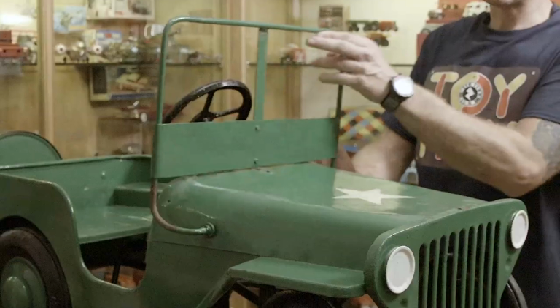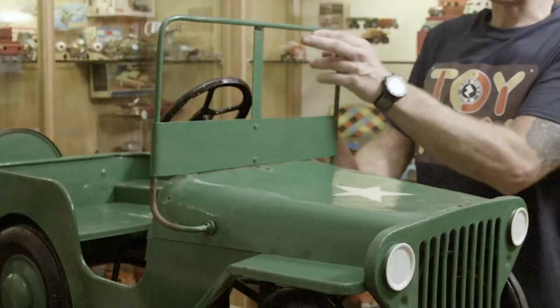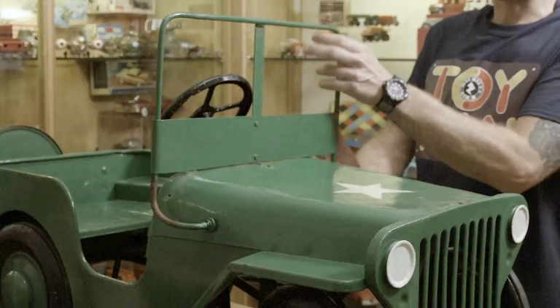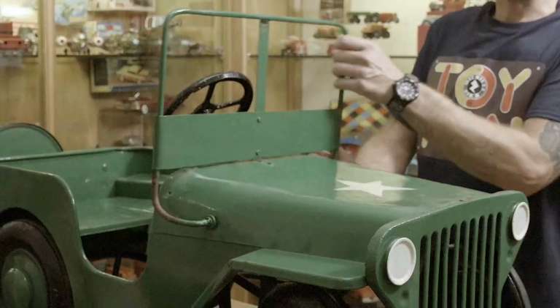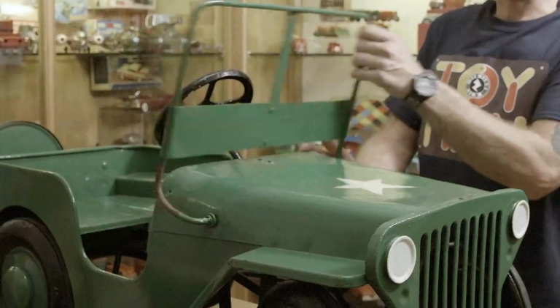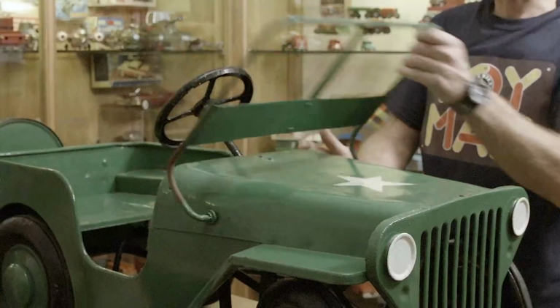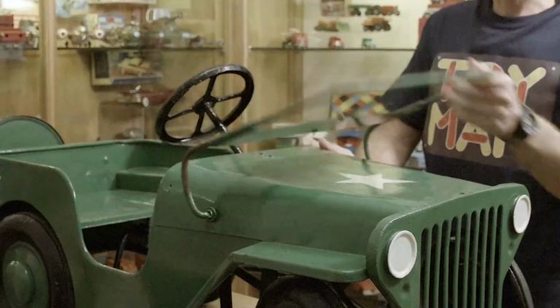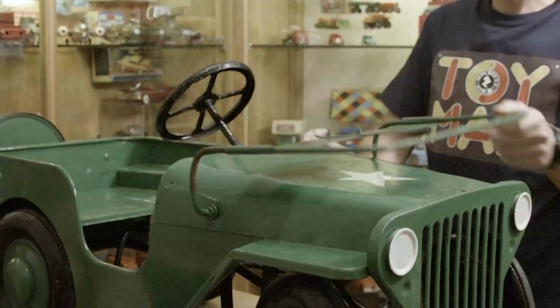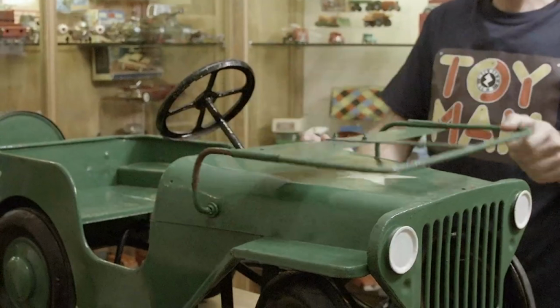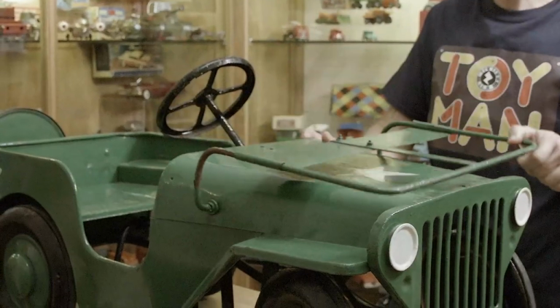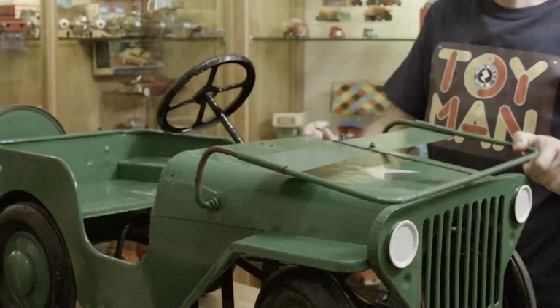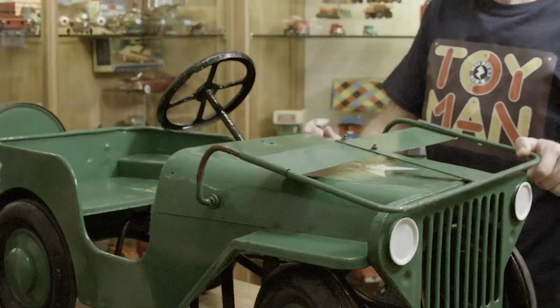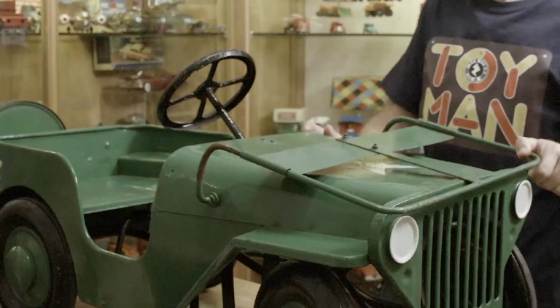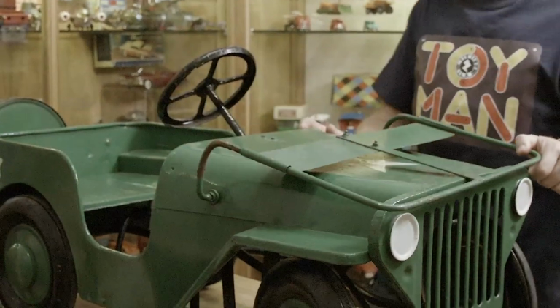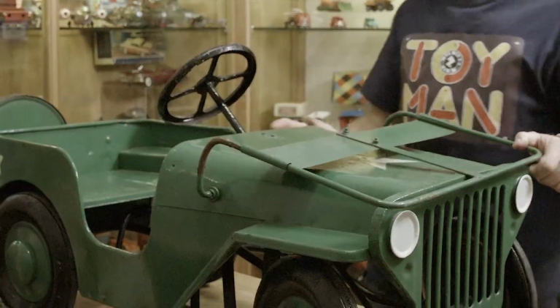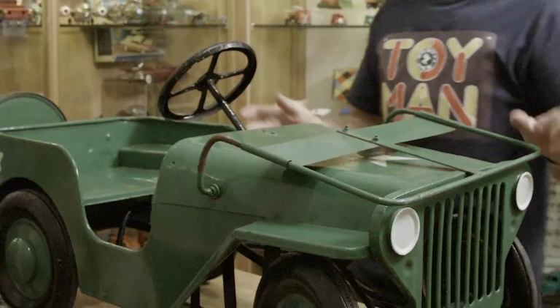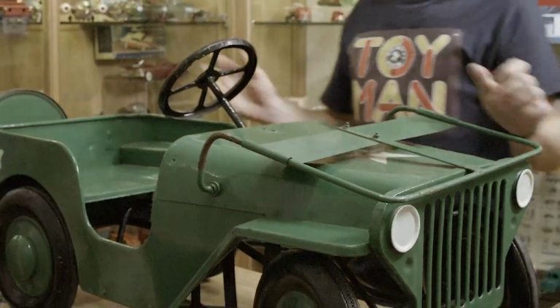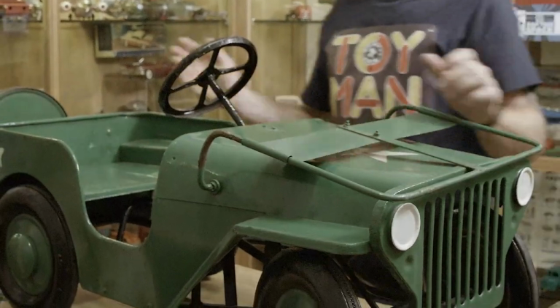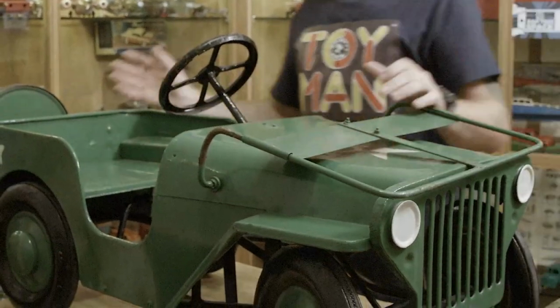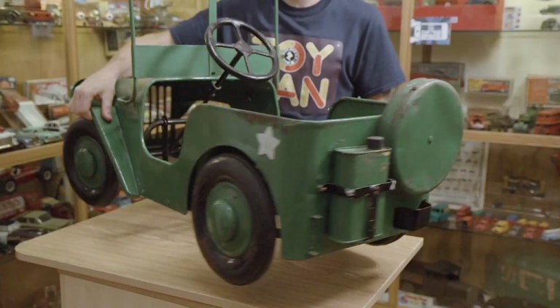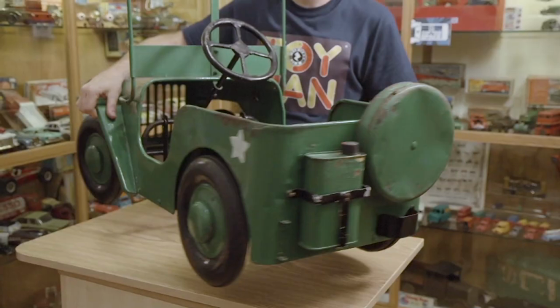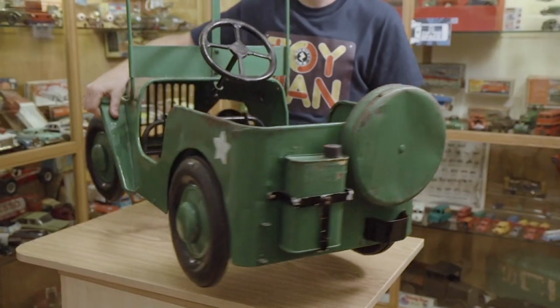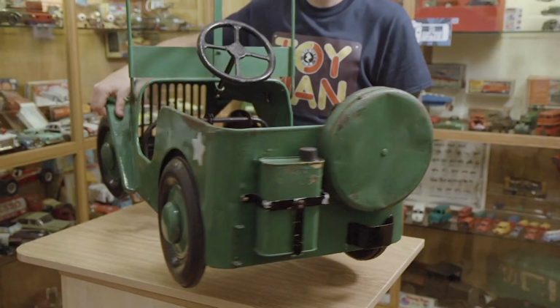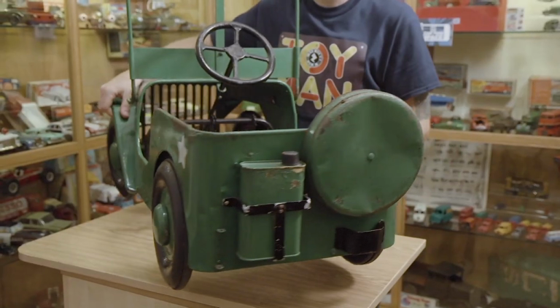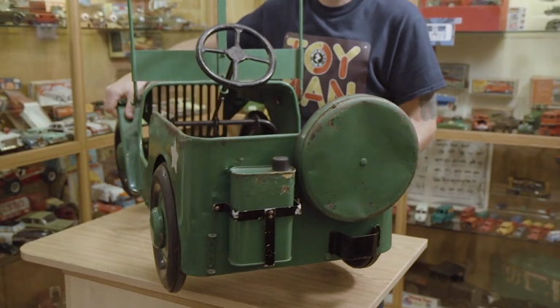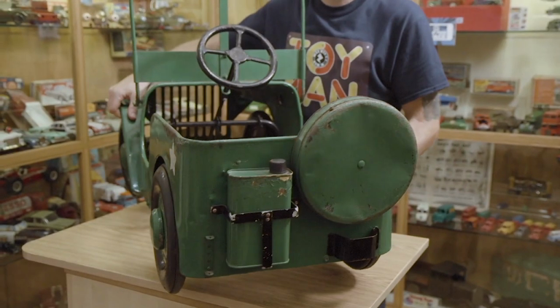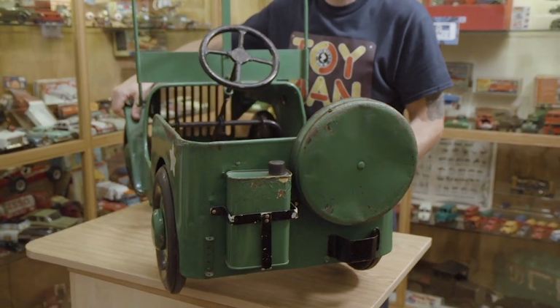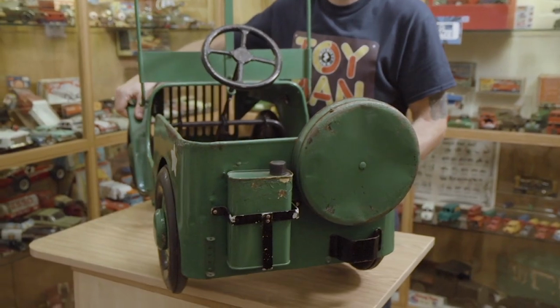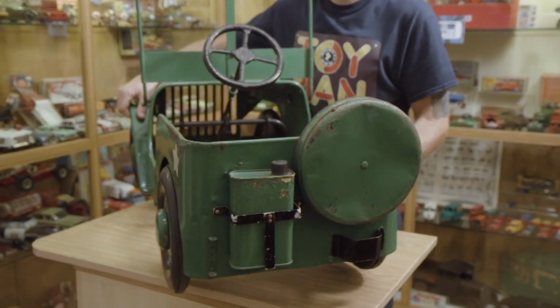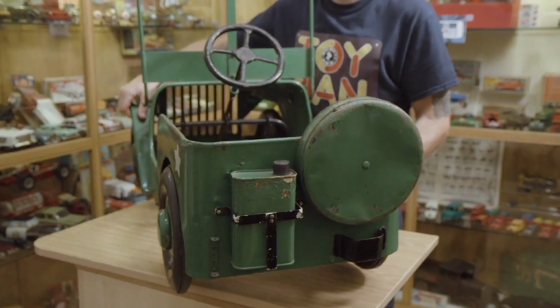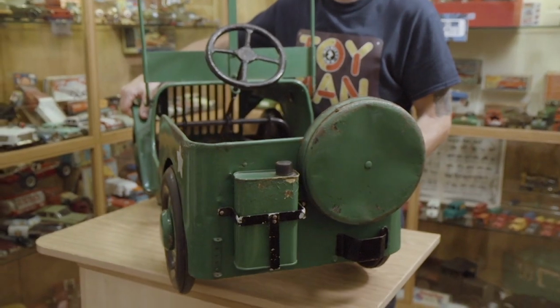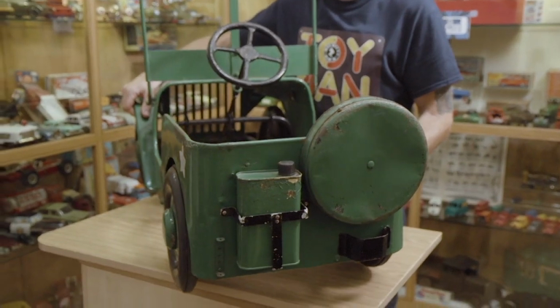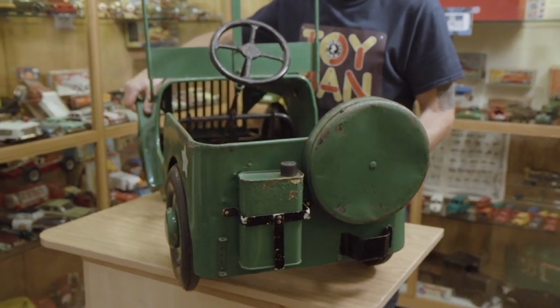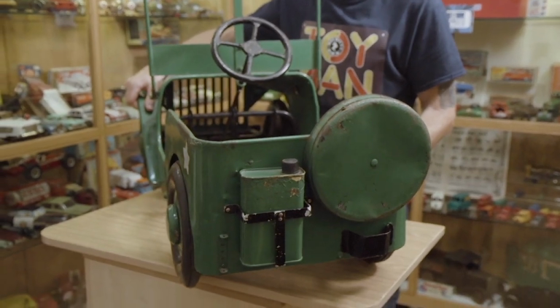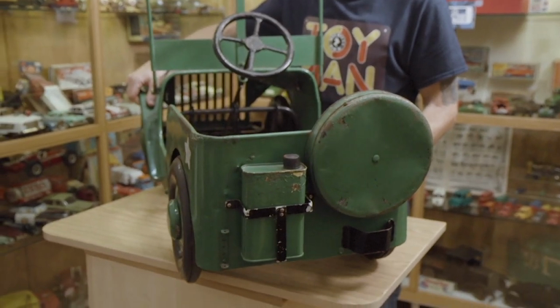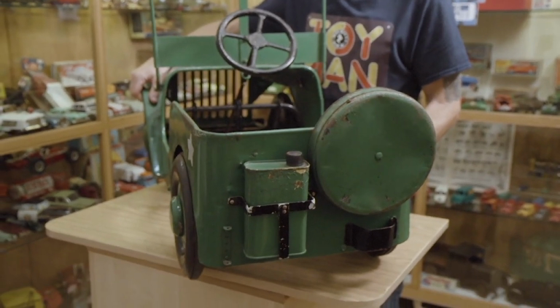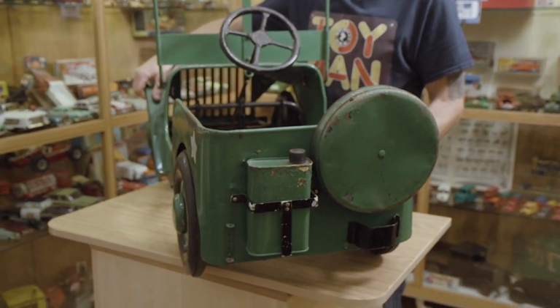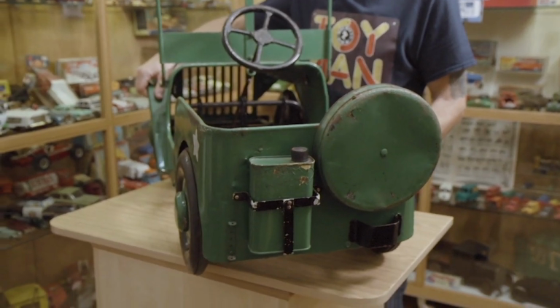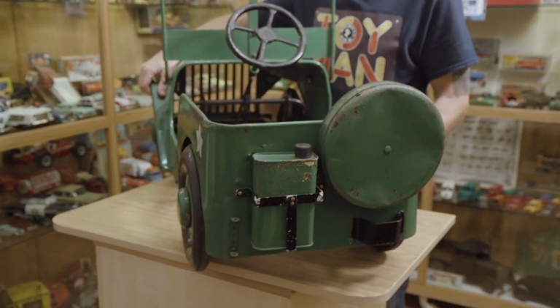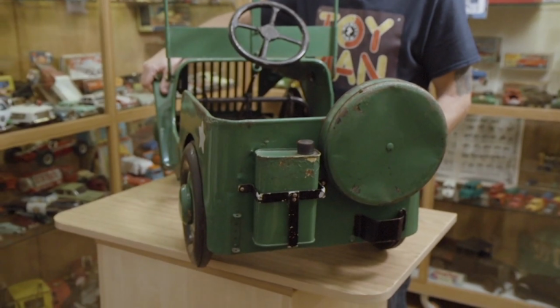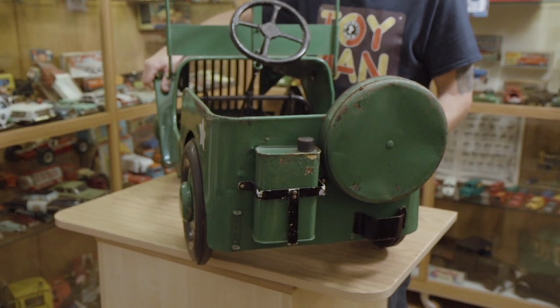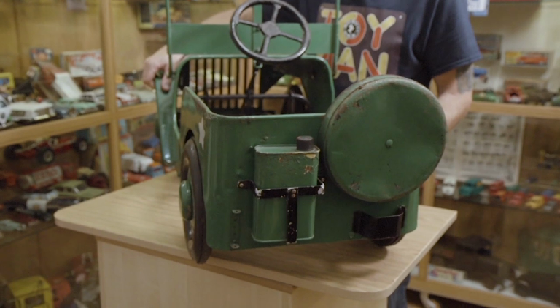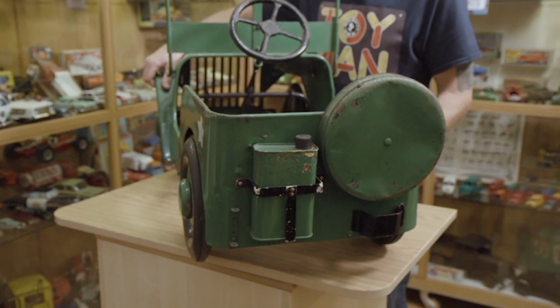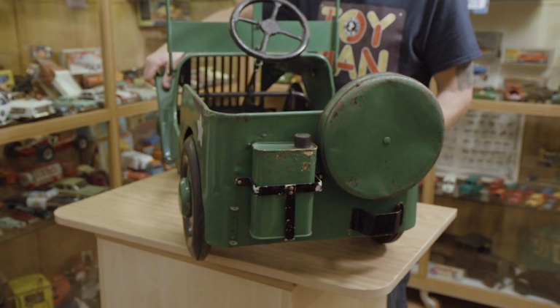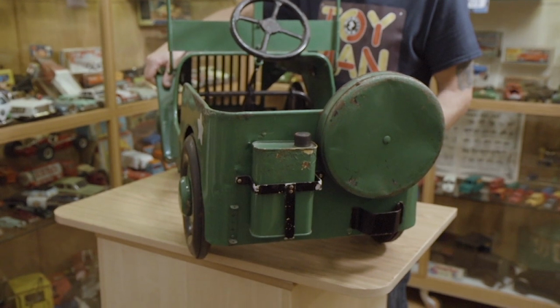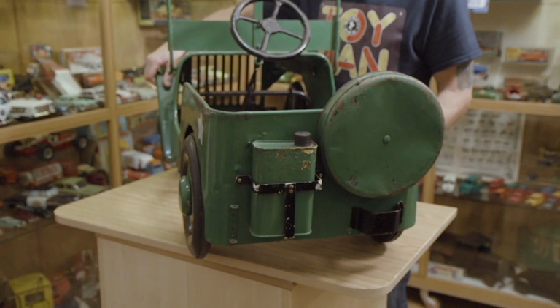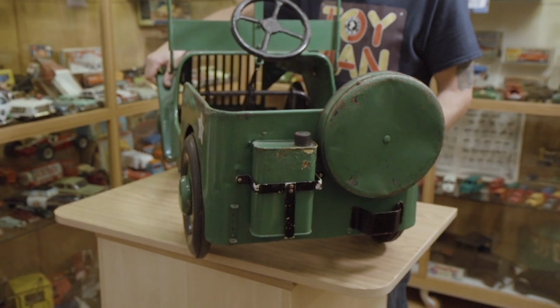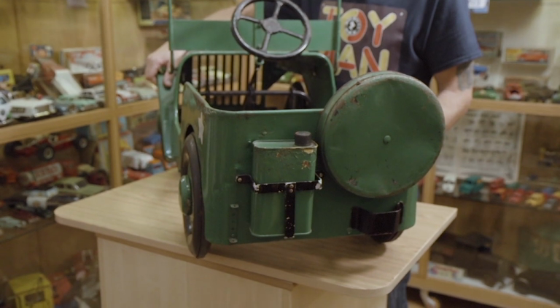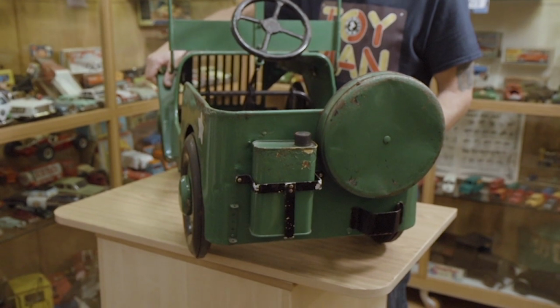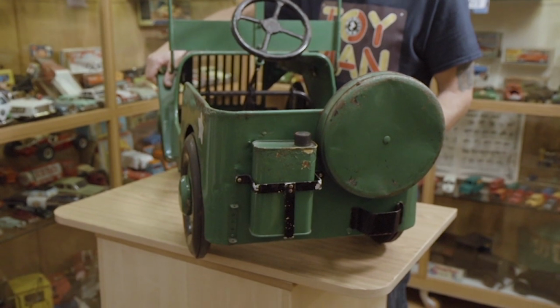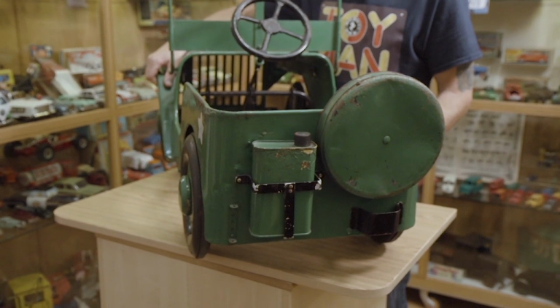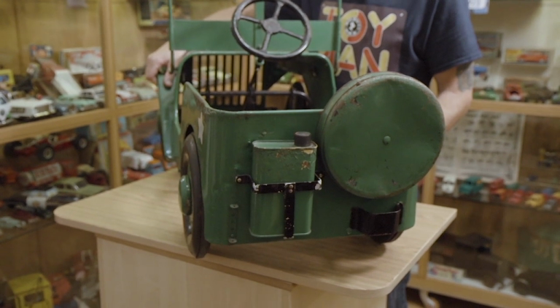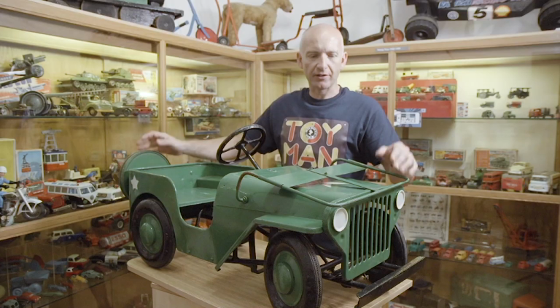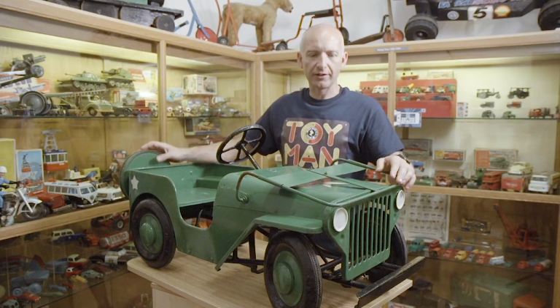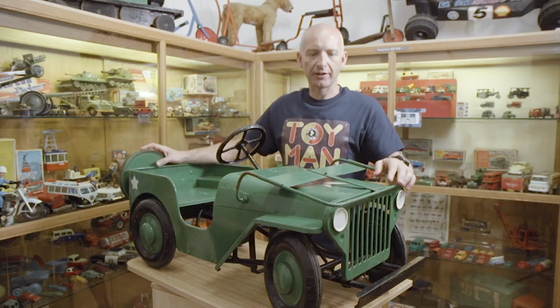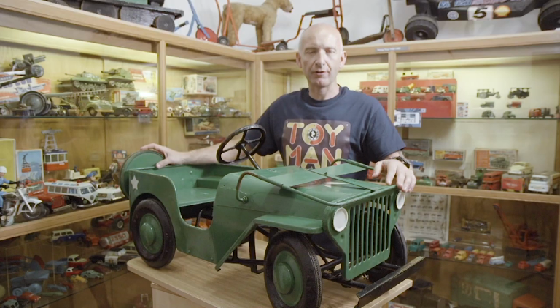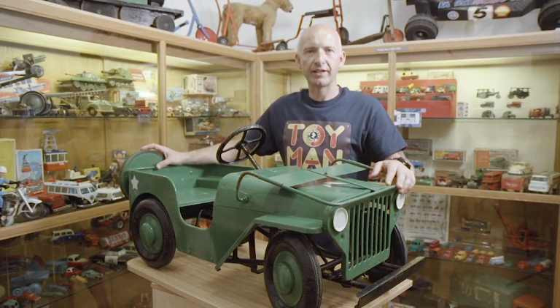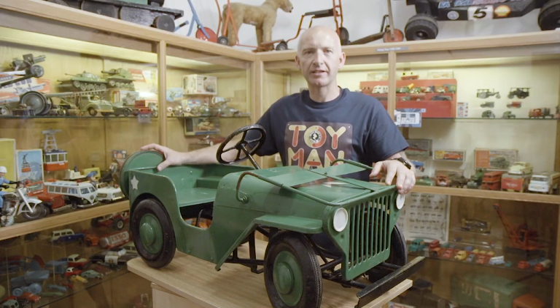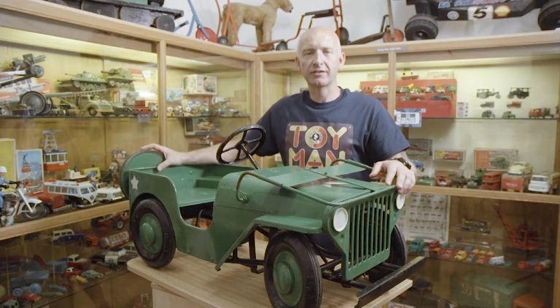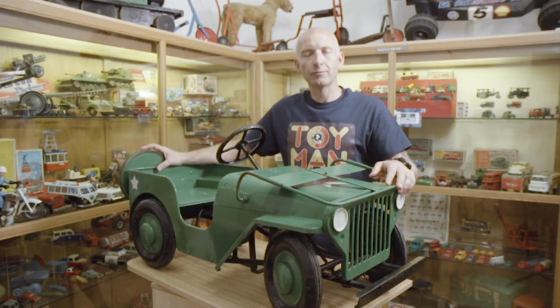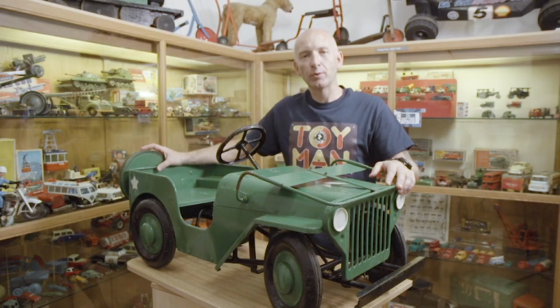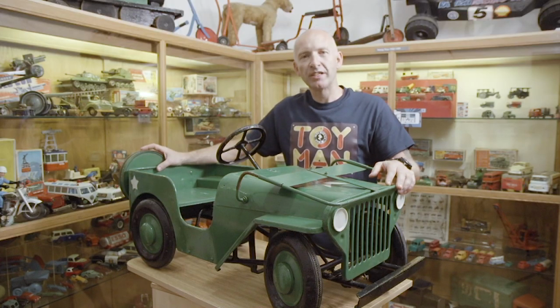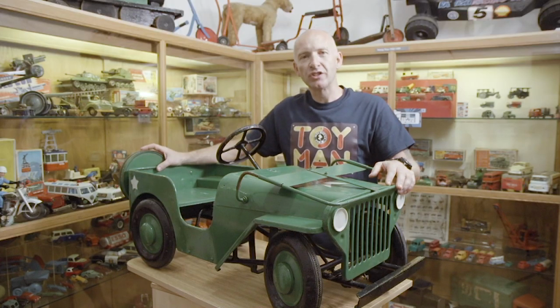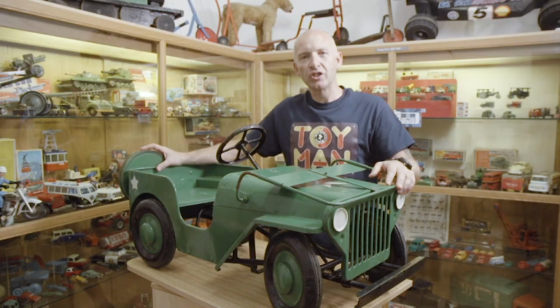With the pop-down screen, jerry-can, and spare wheel on the back, it's an iconic Willys Jeep.